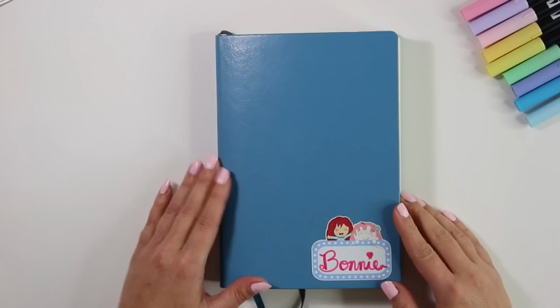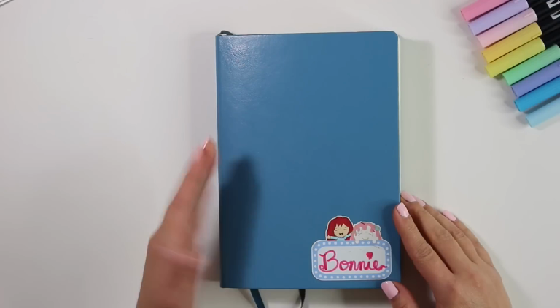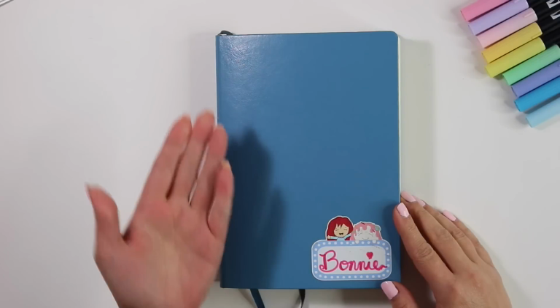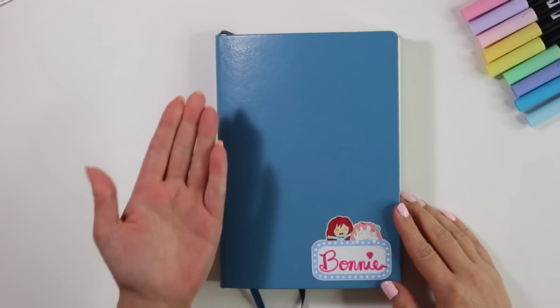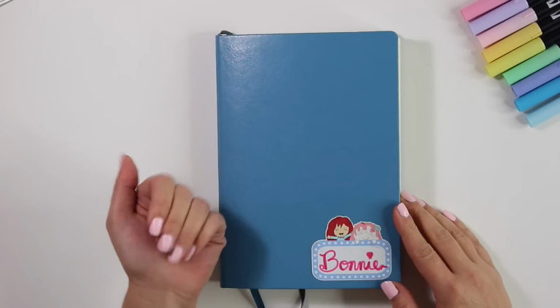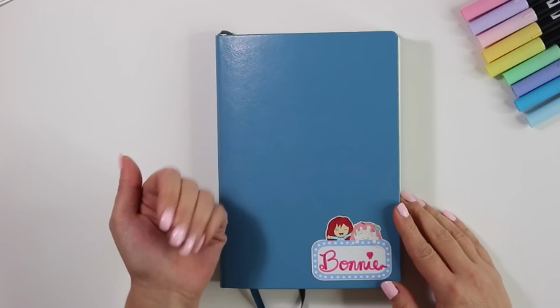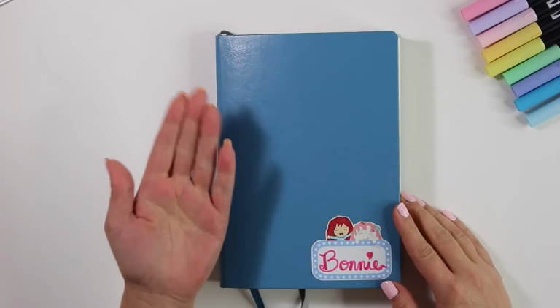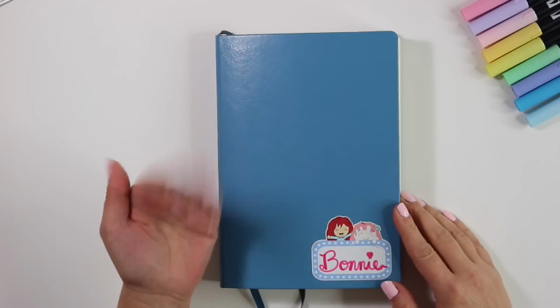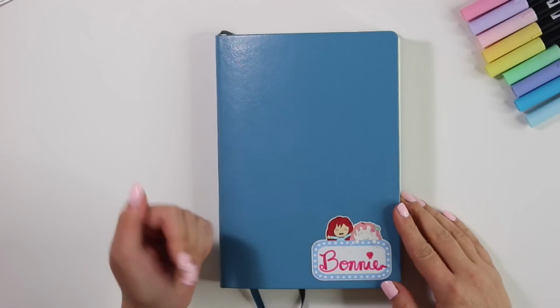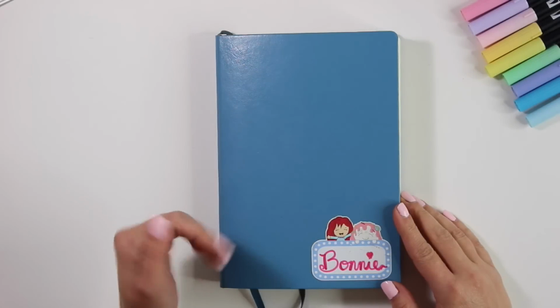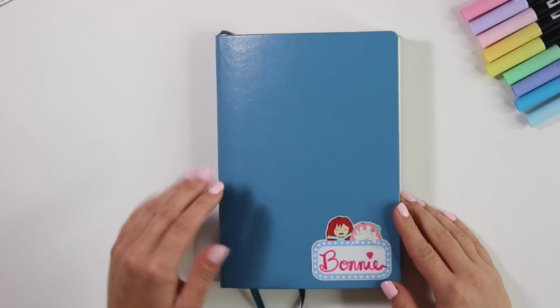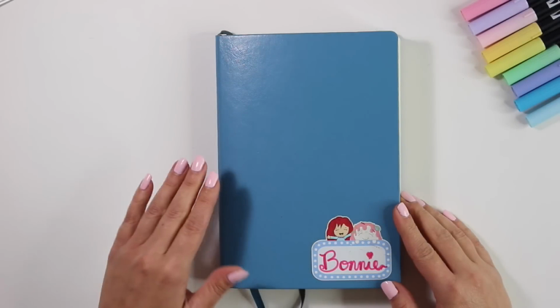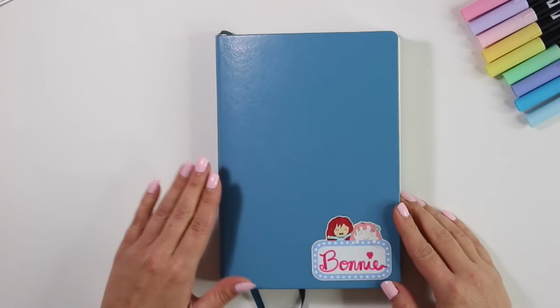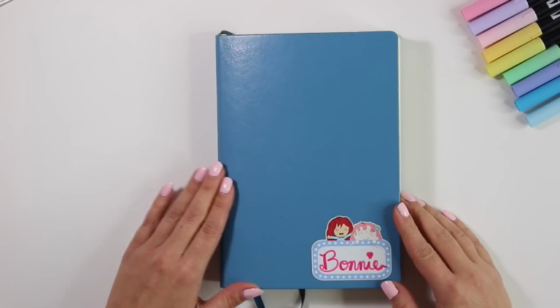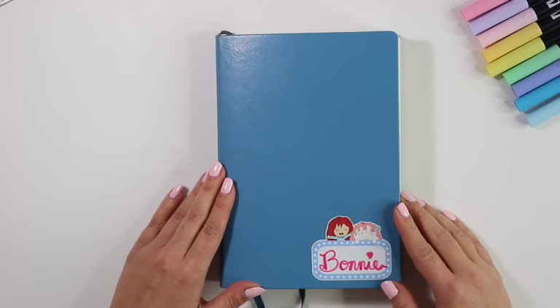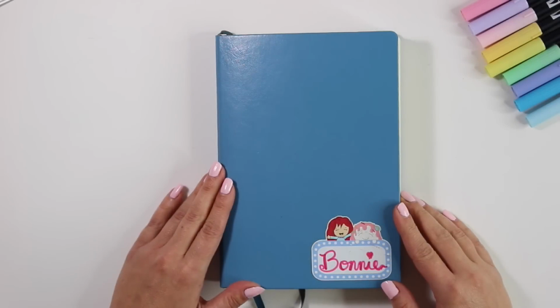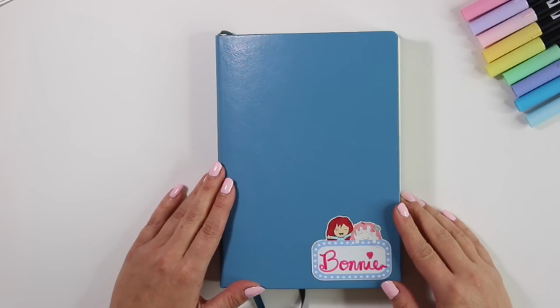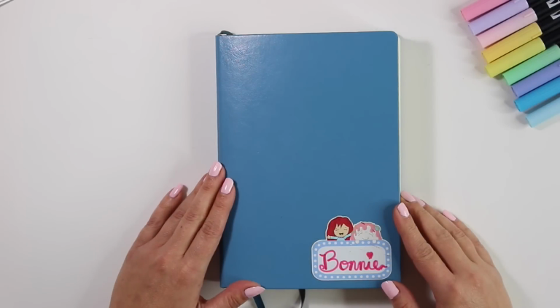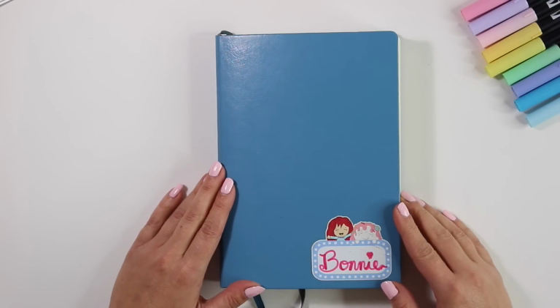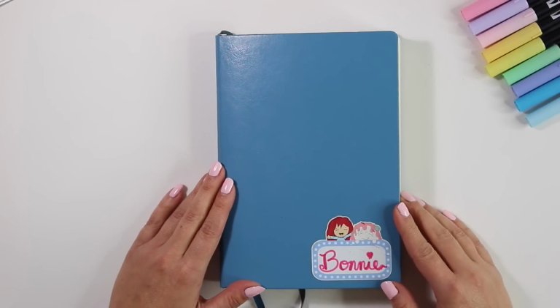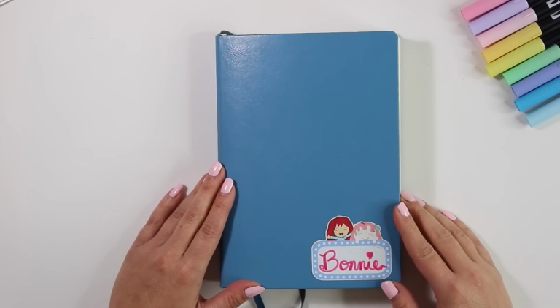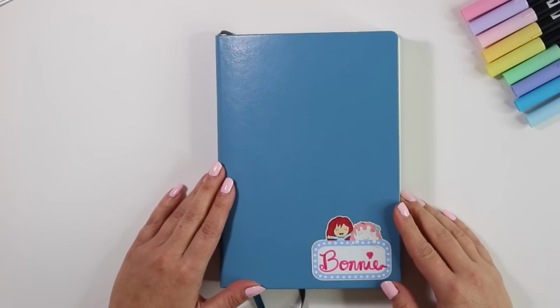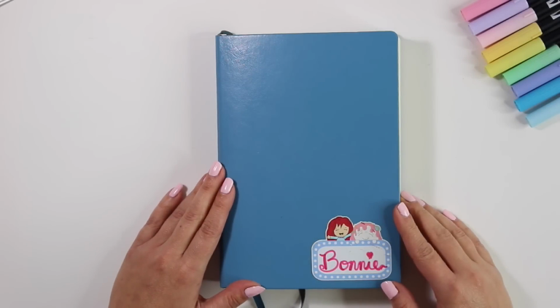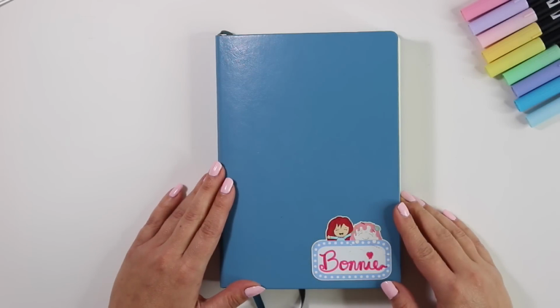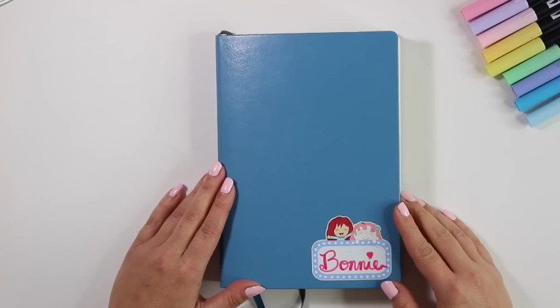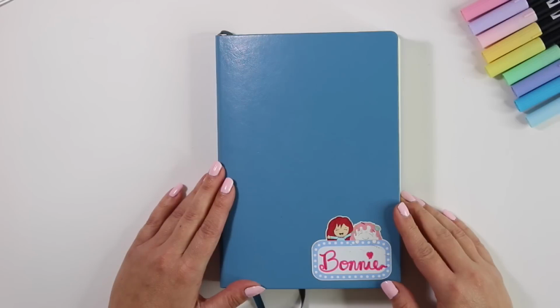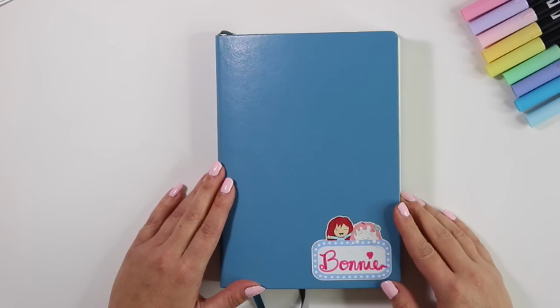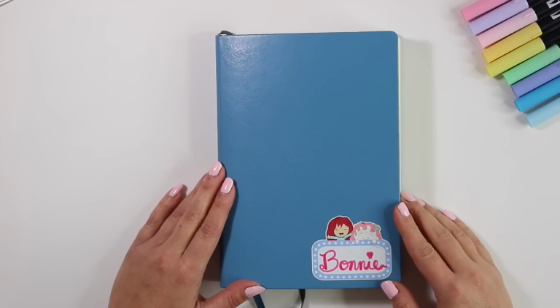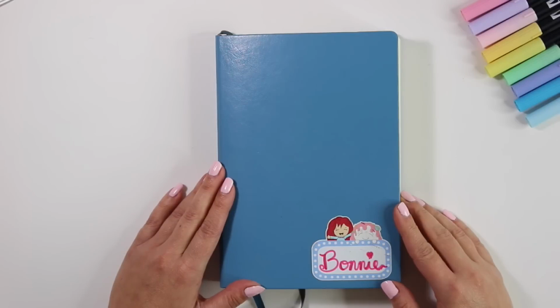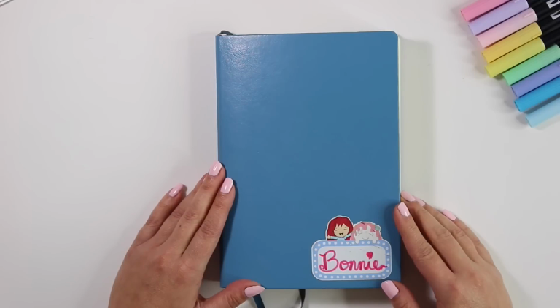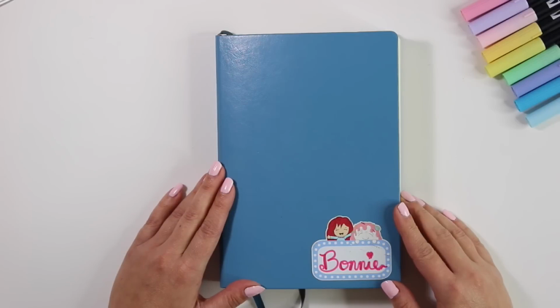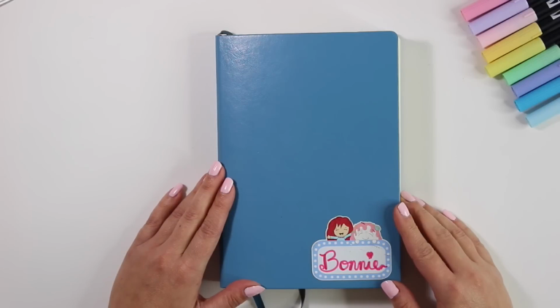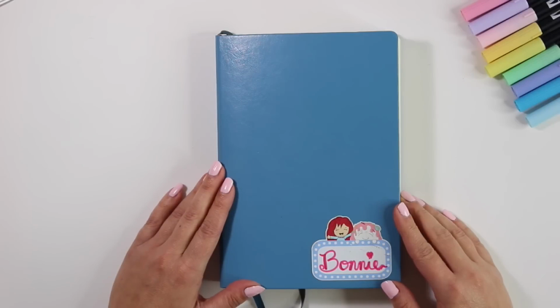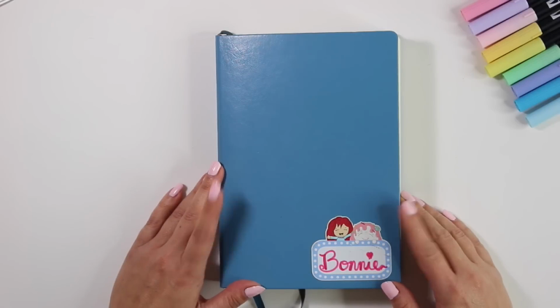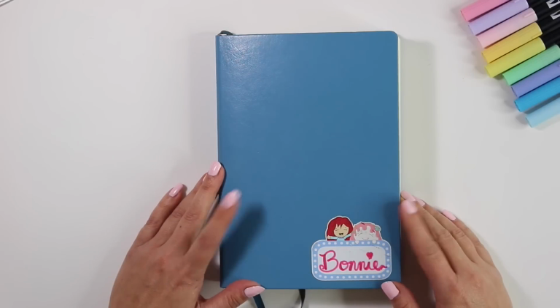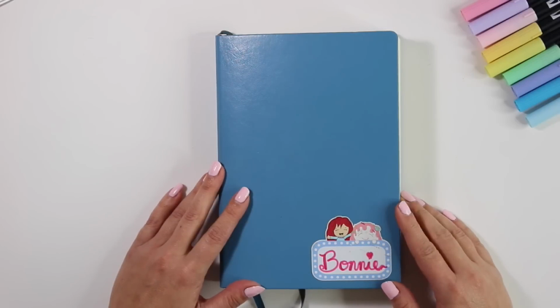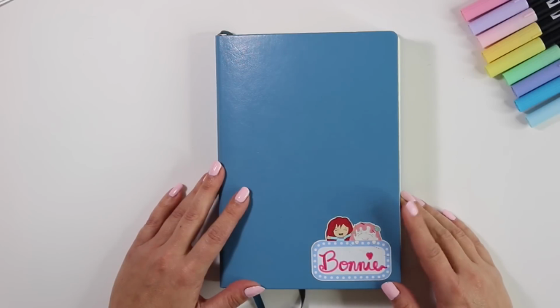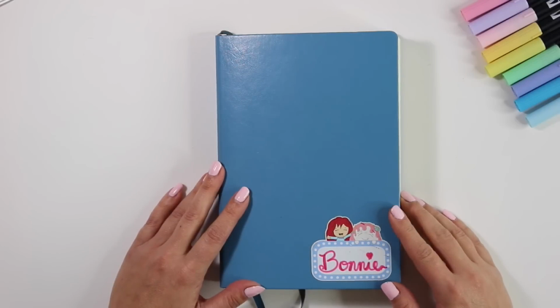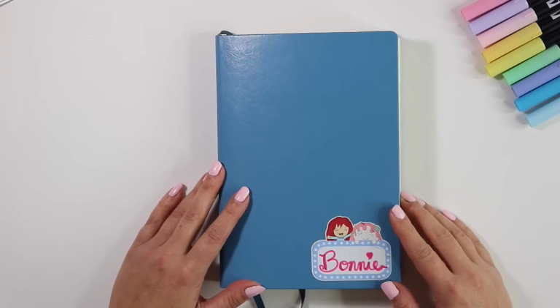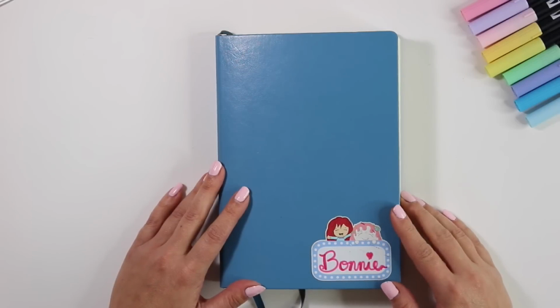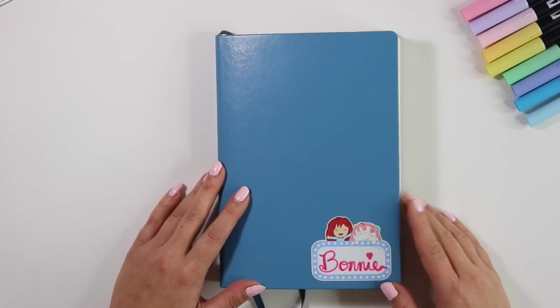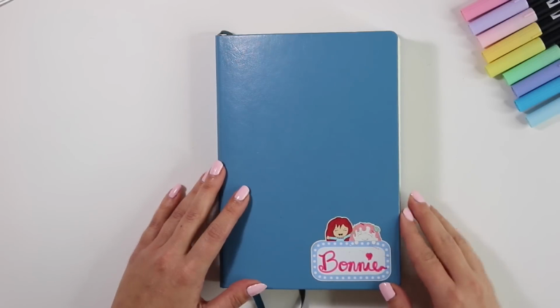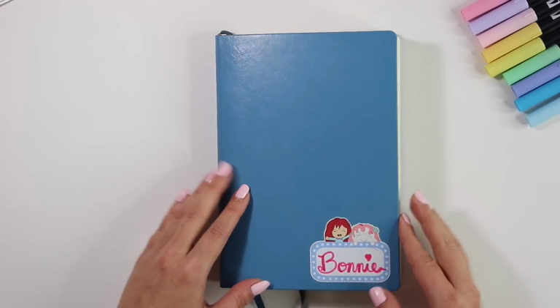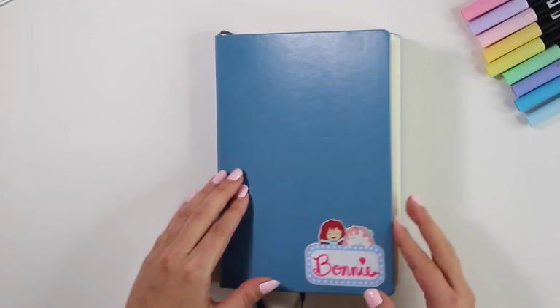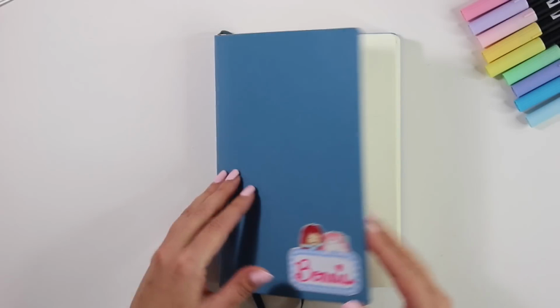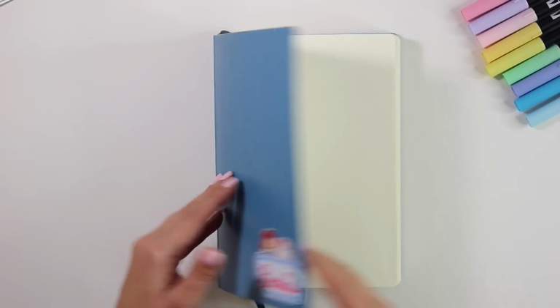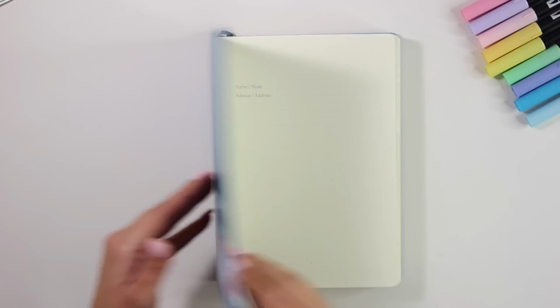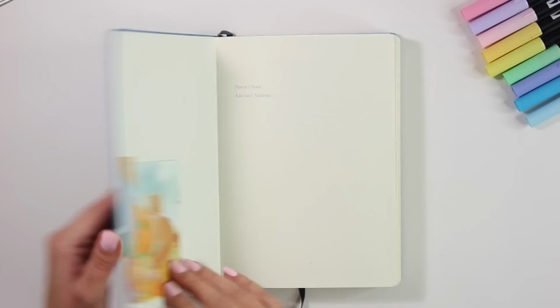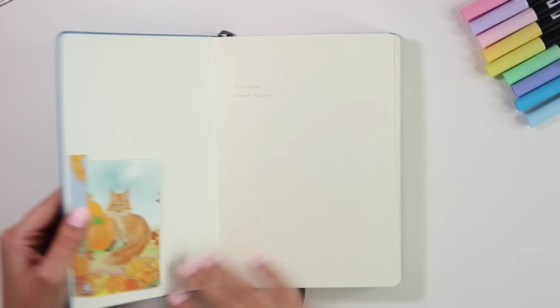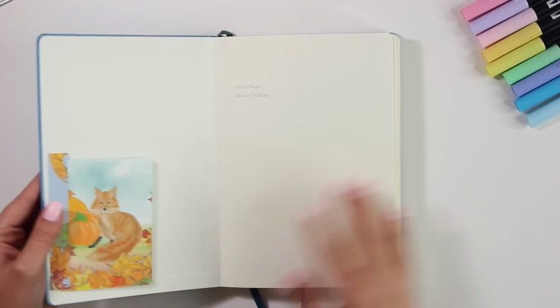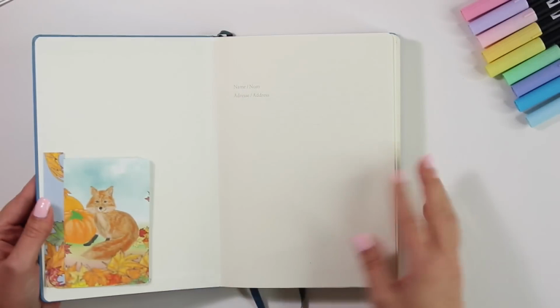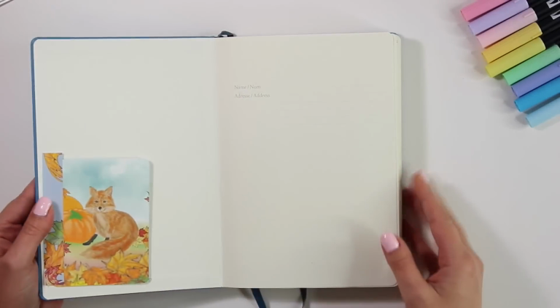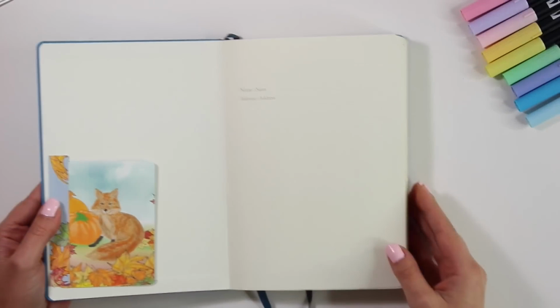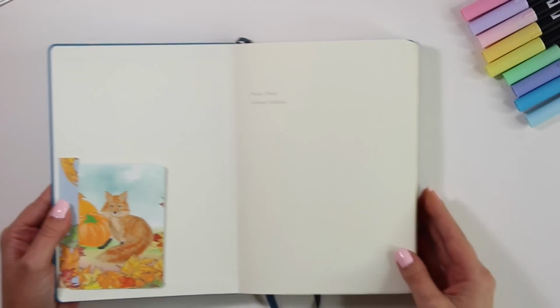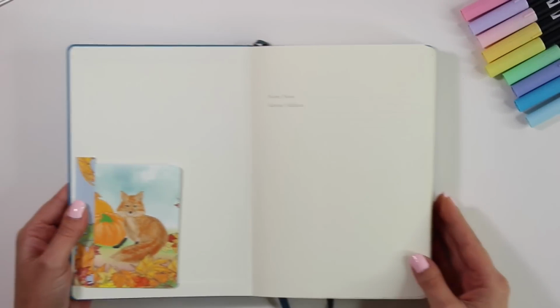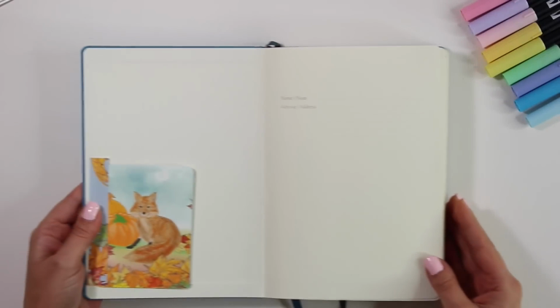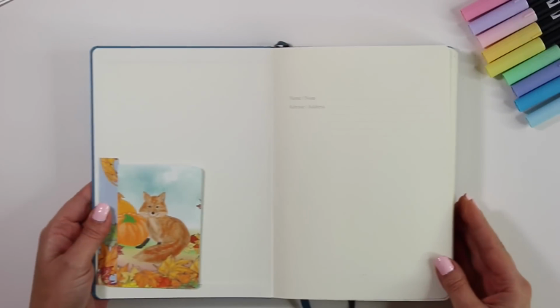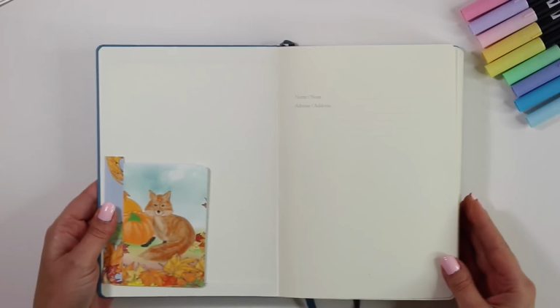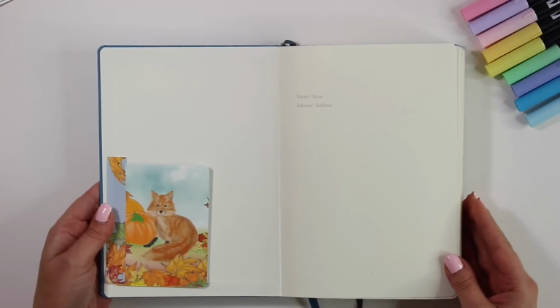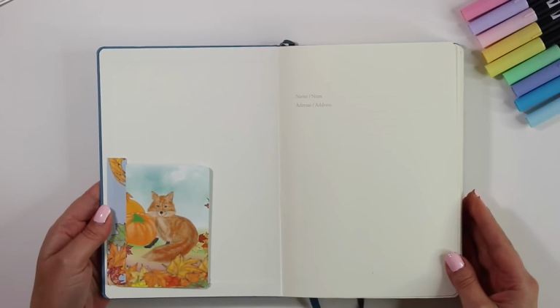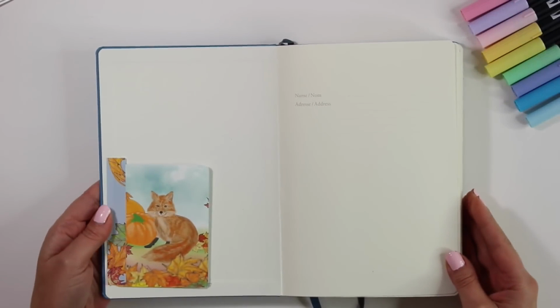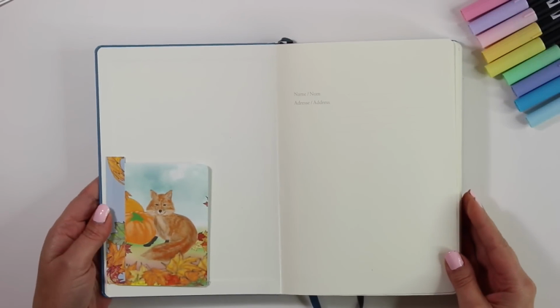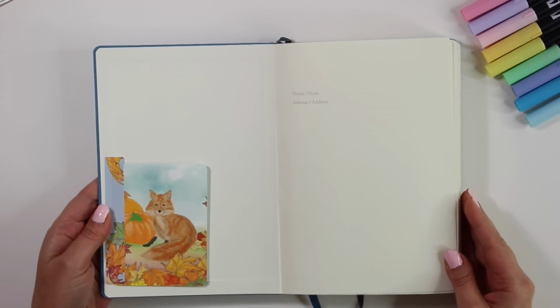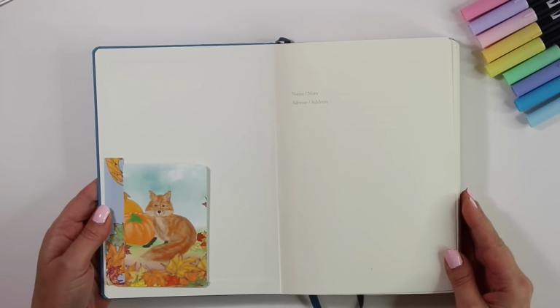Hey guys, it's Bonnie from Boulder Bon. Welcome back. Today I'm going to be setting up my November bullet journal spread.